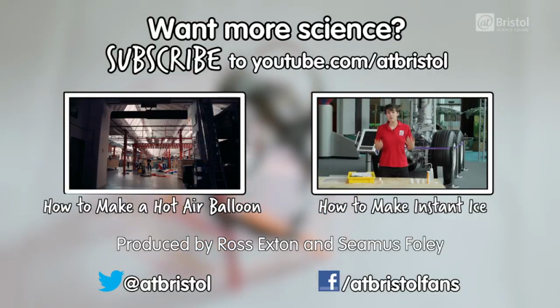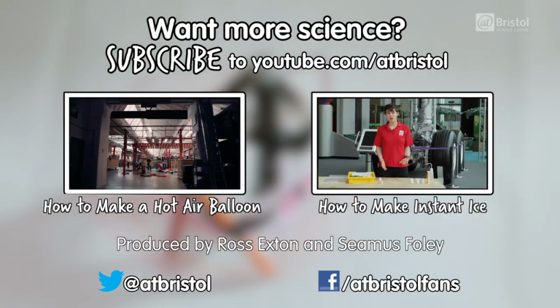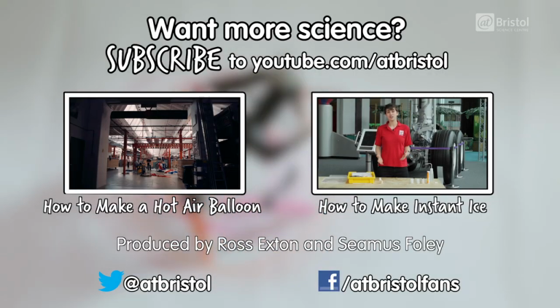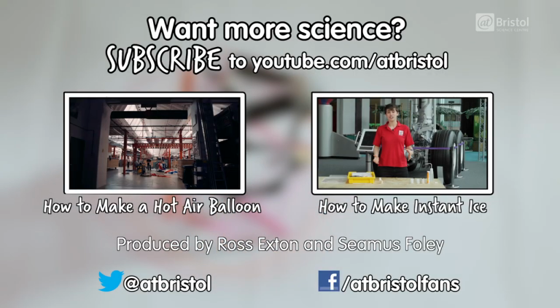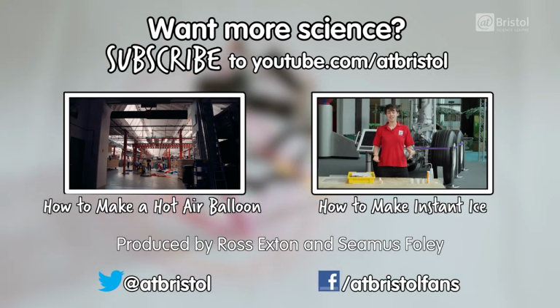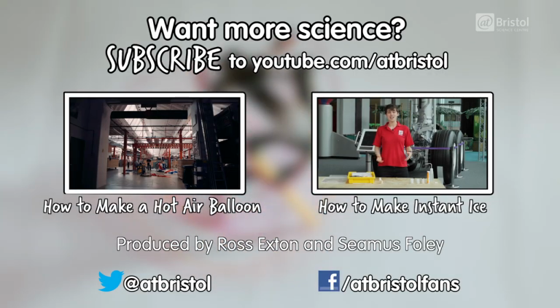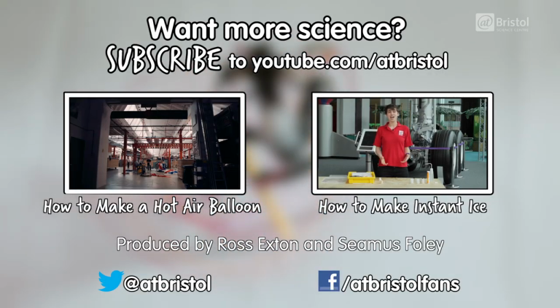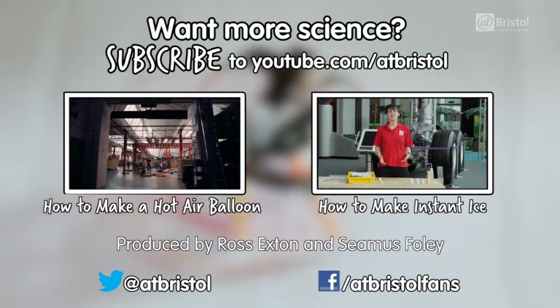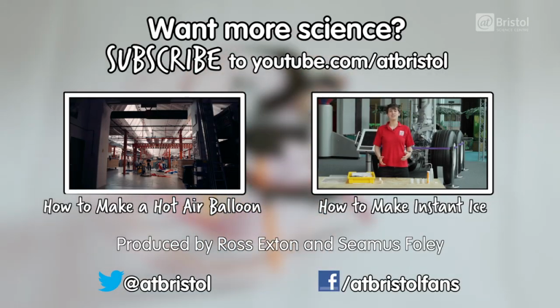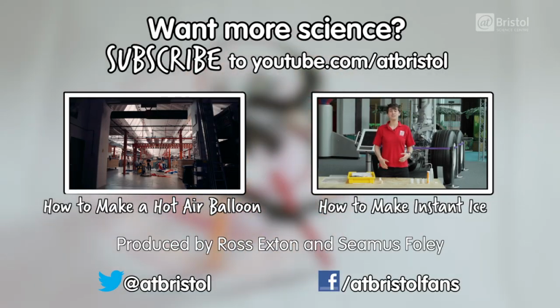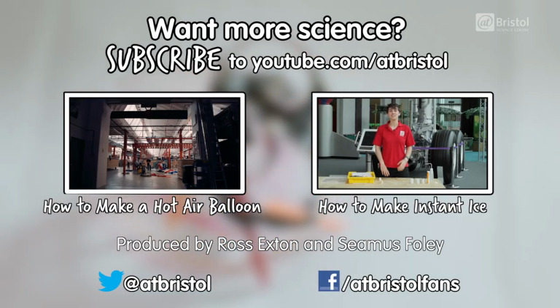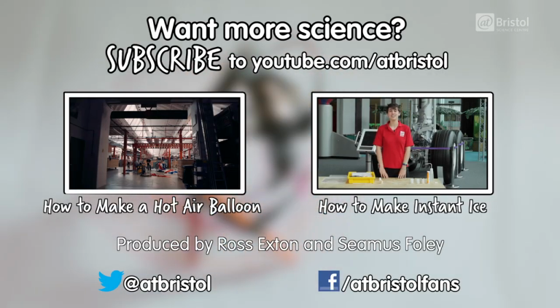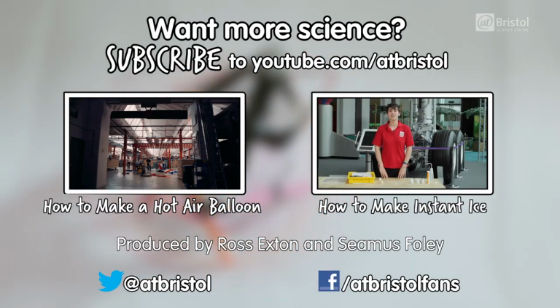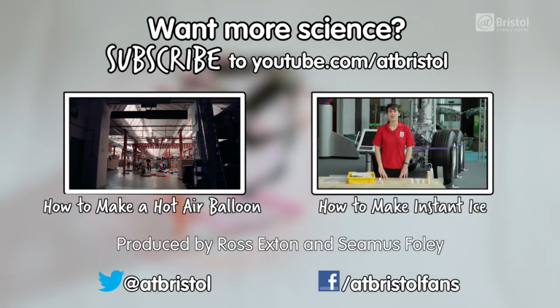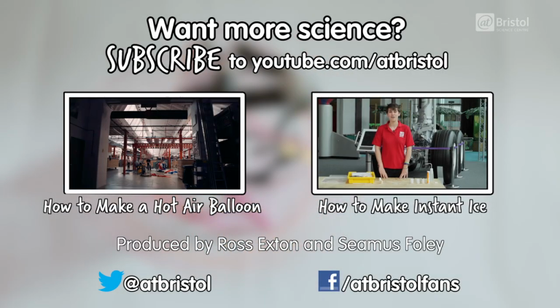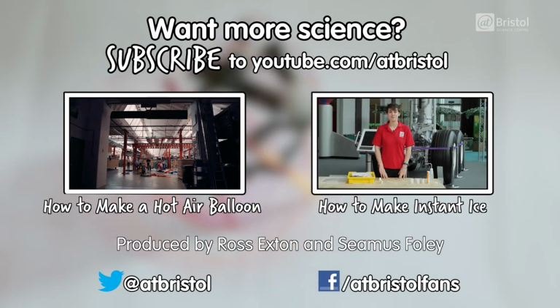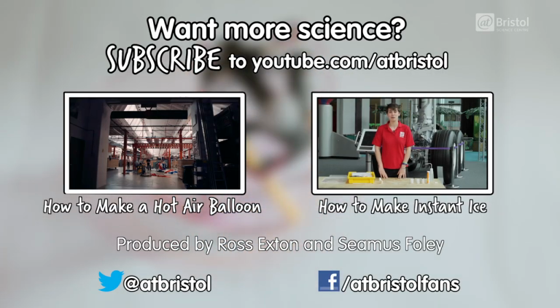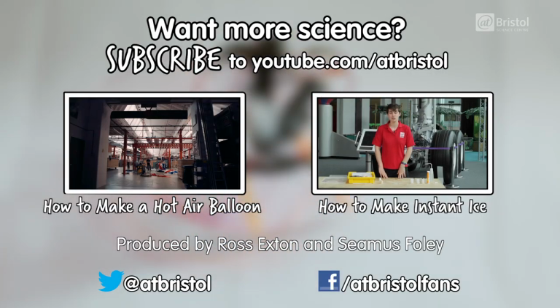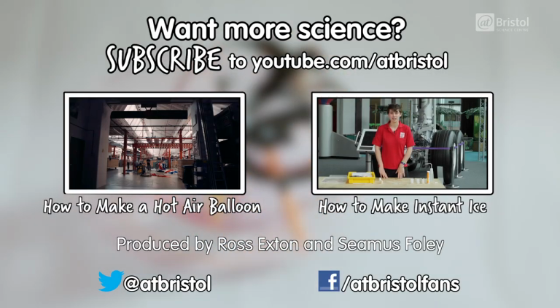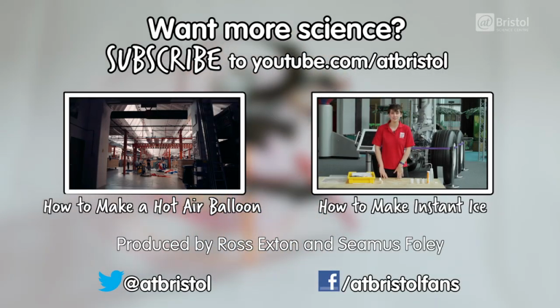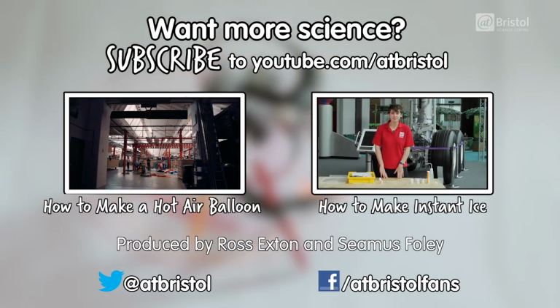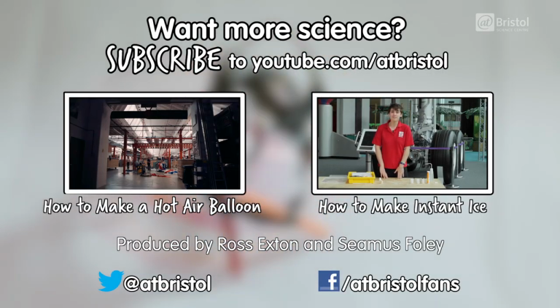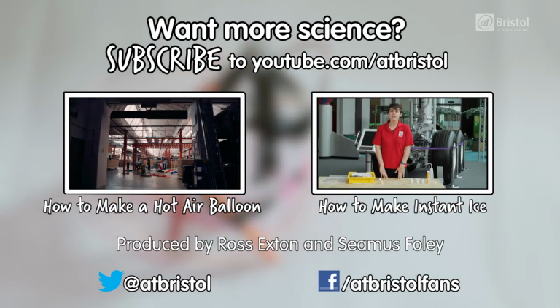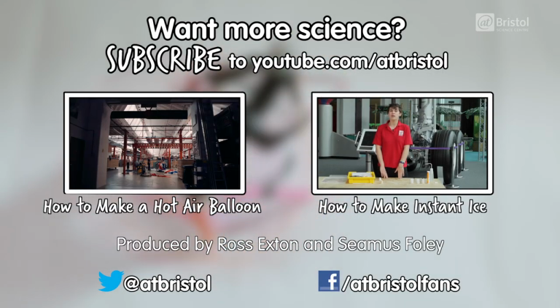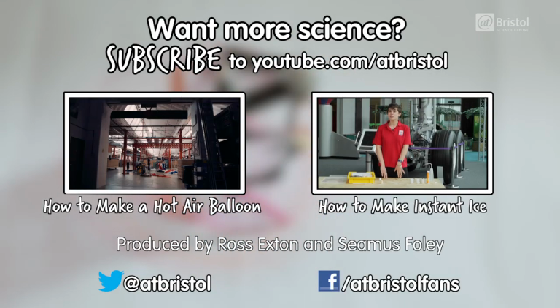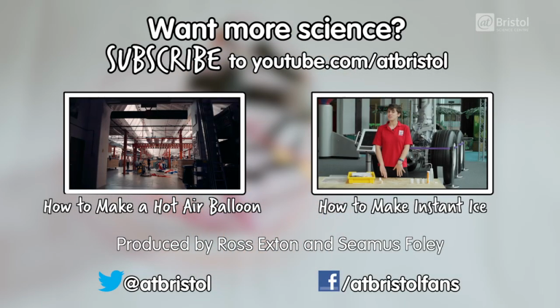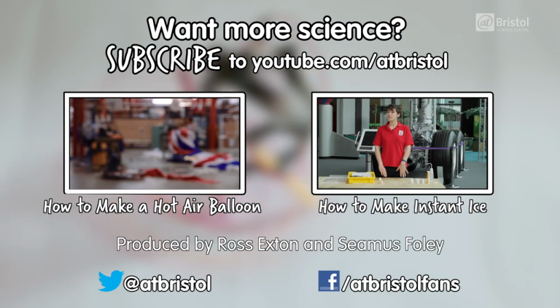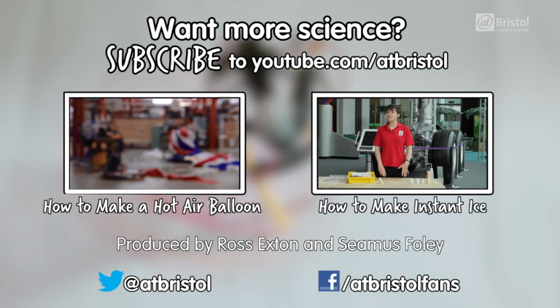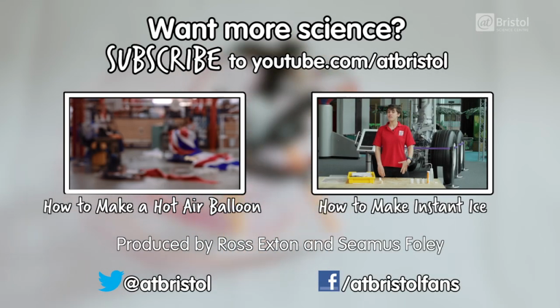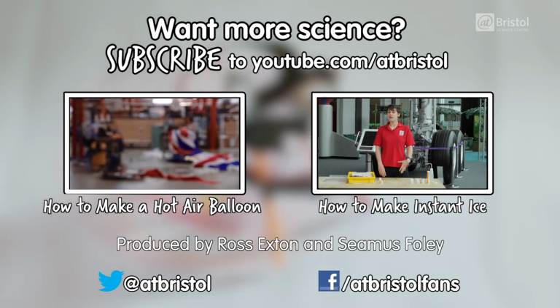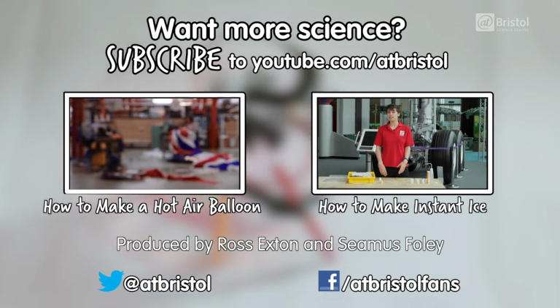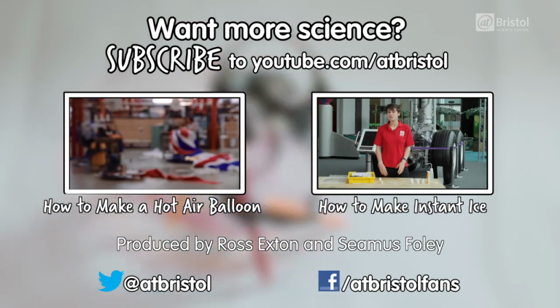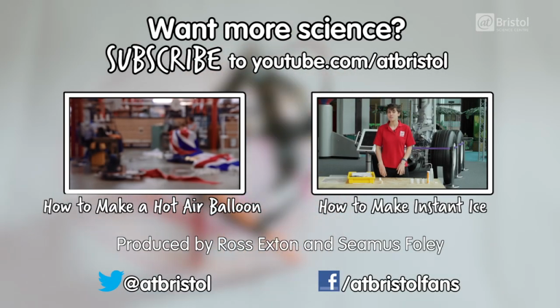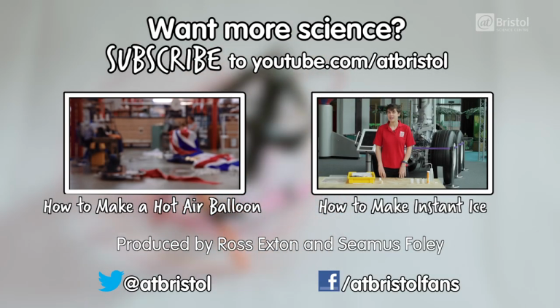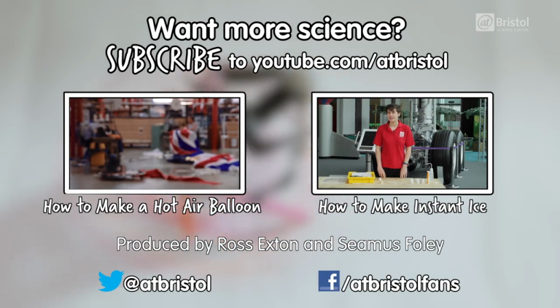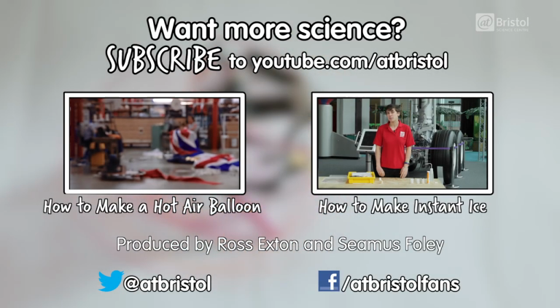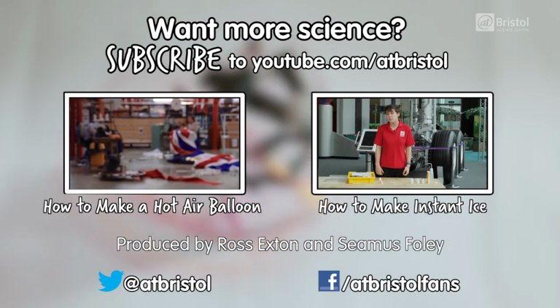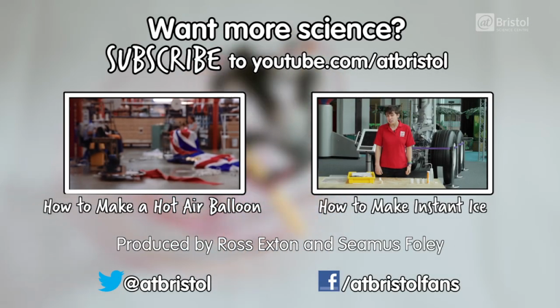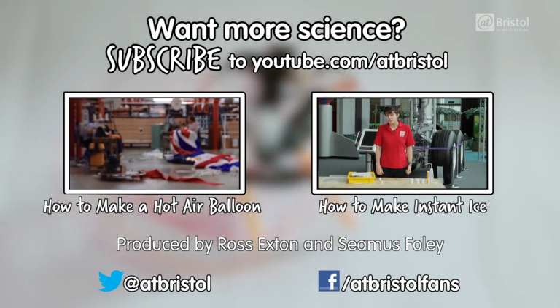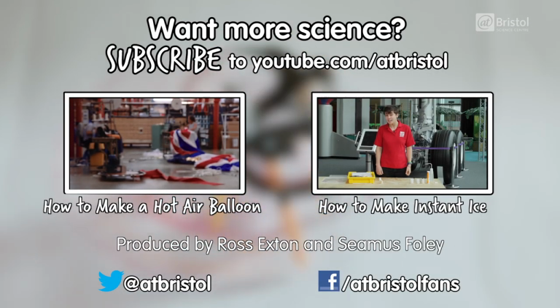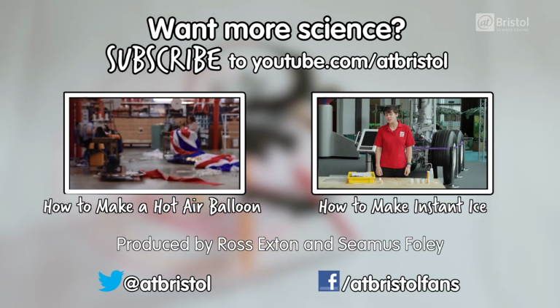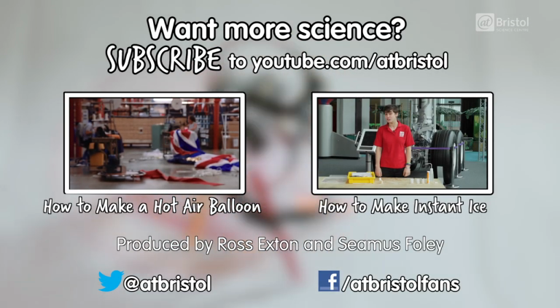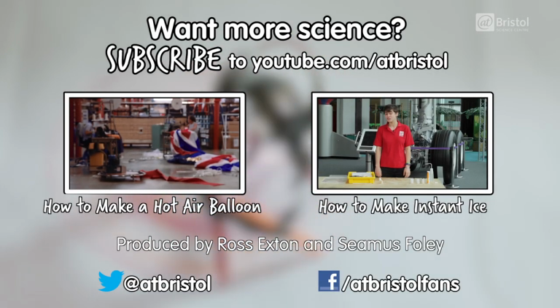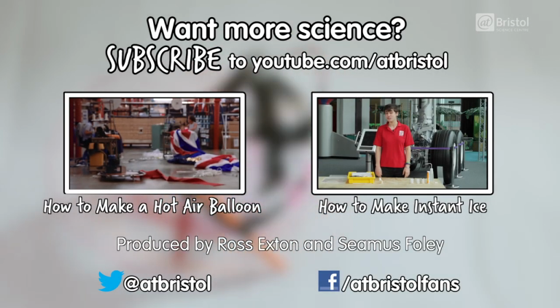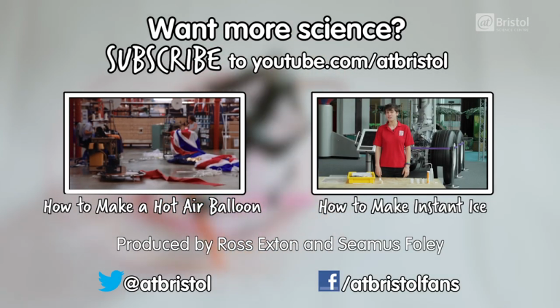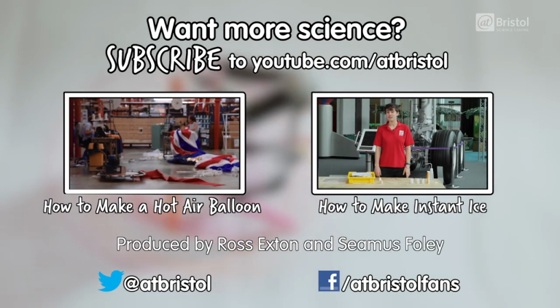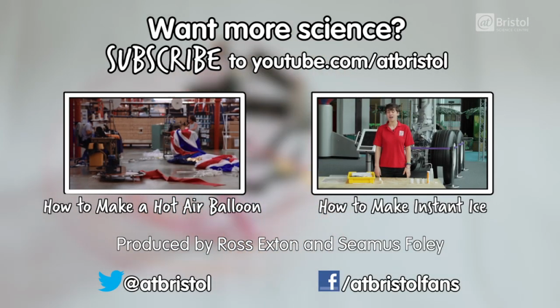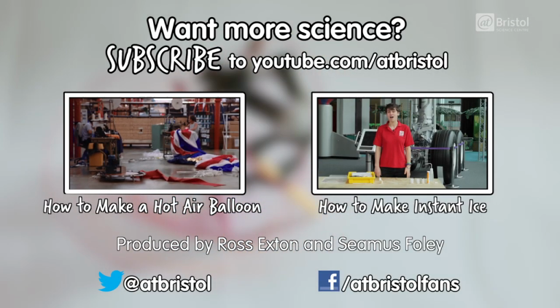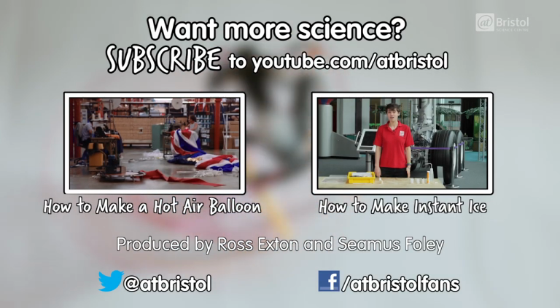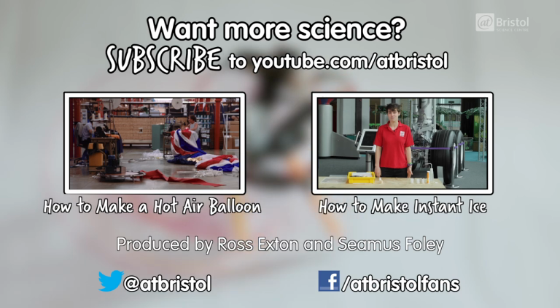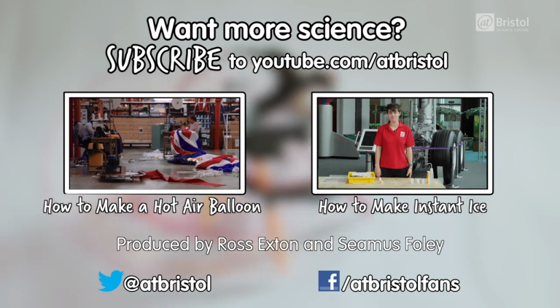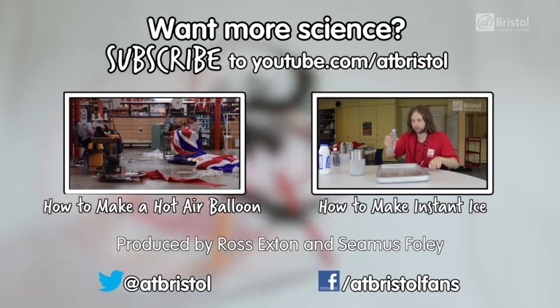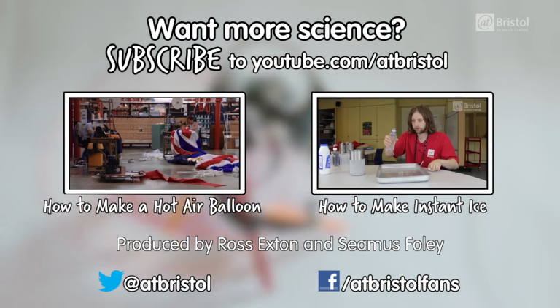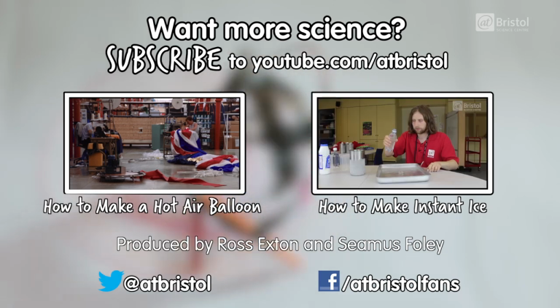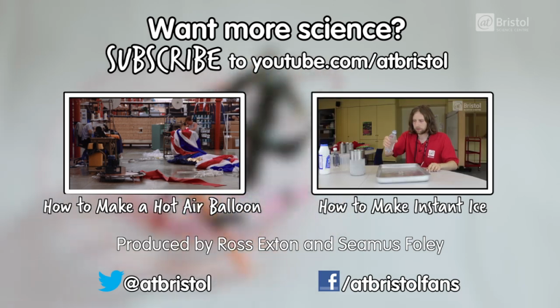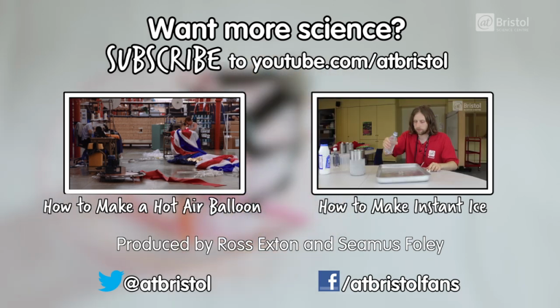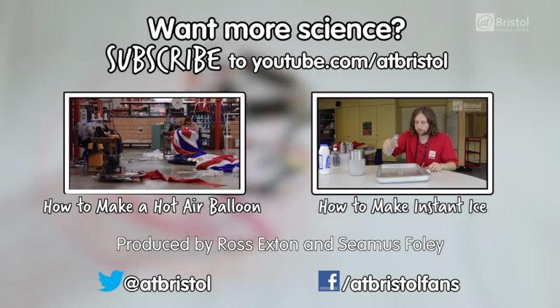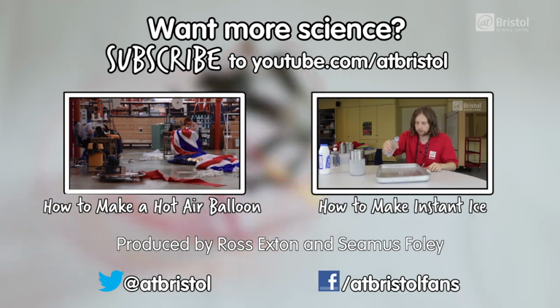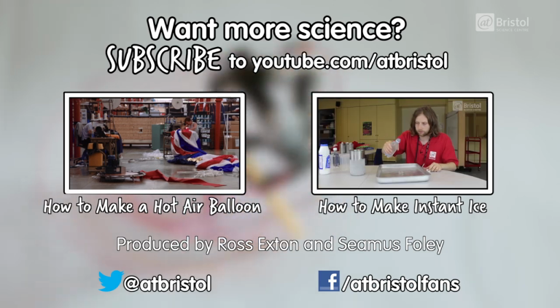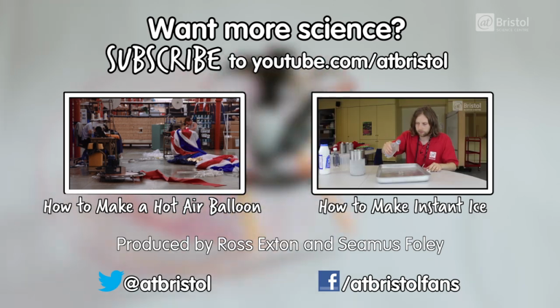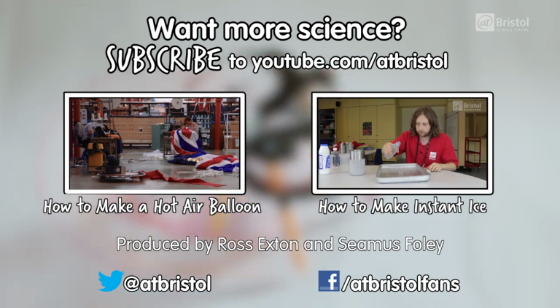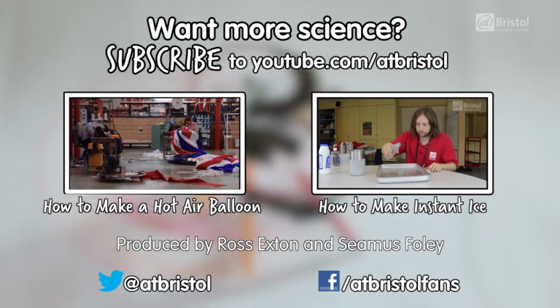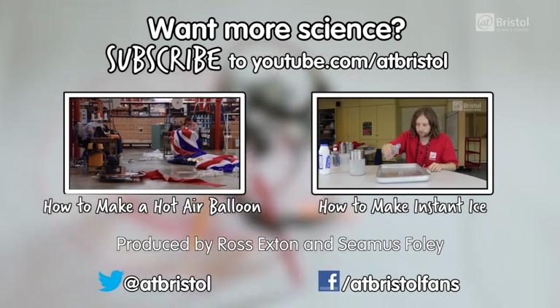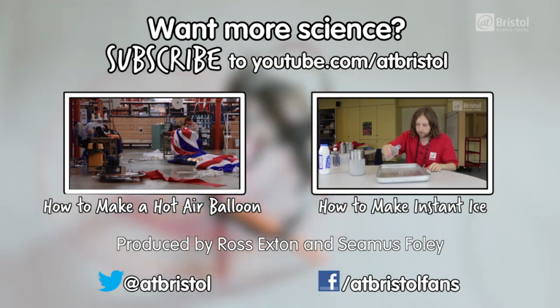For more activities you can try yourself at home, check out these videos. And for more science every week, click subscribe. Thanks for watching.